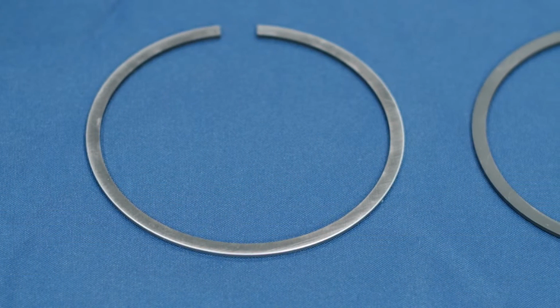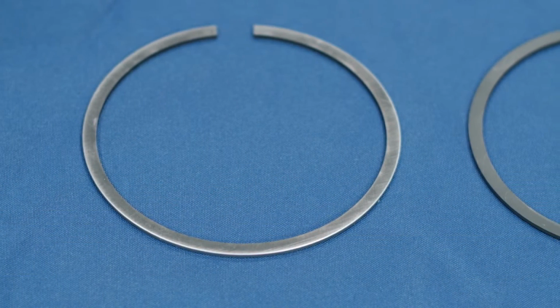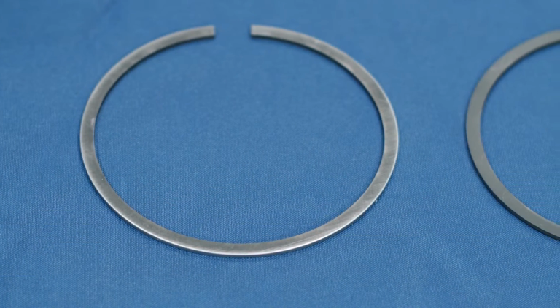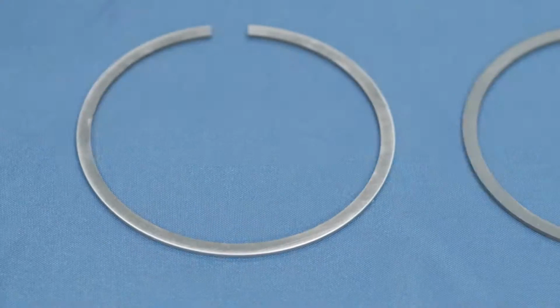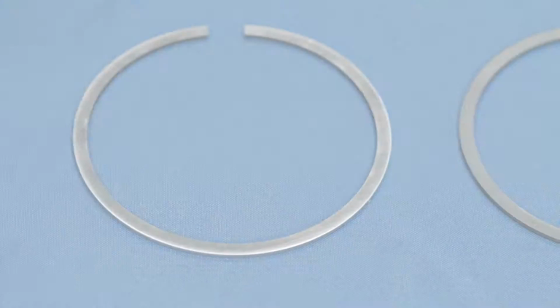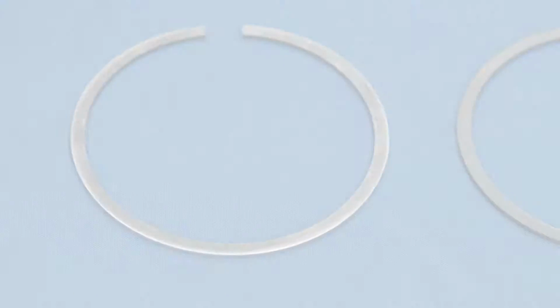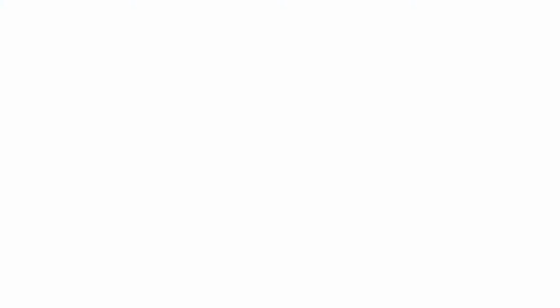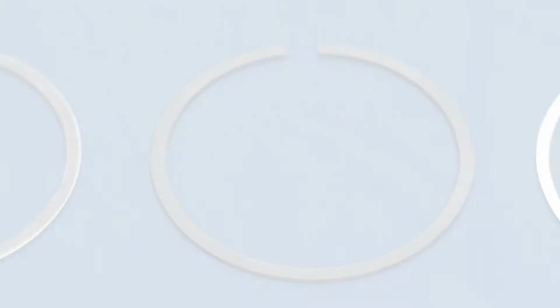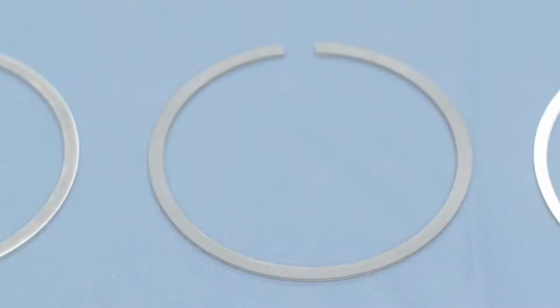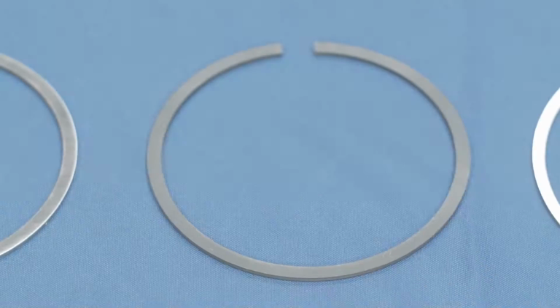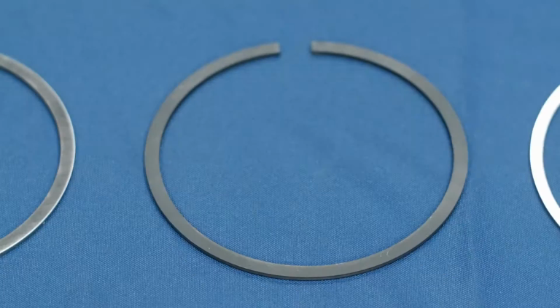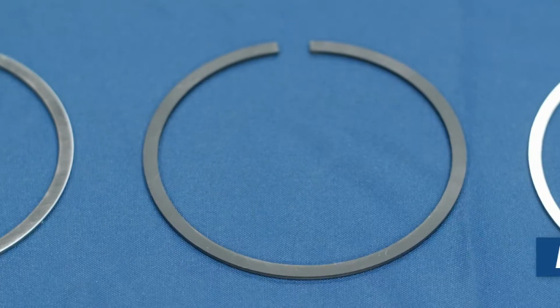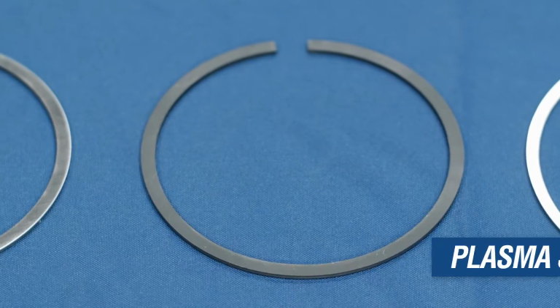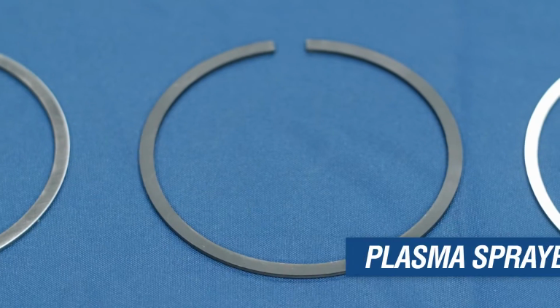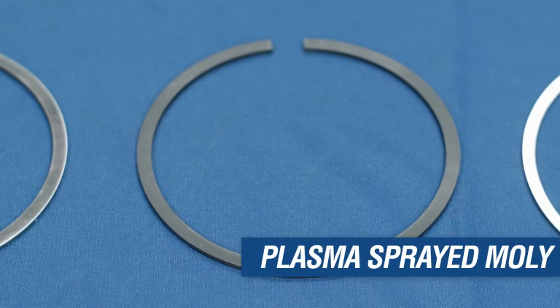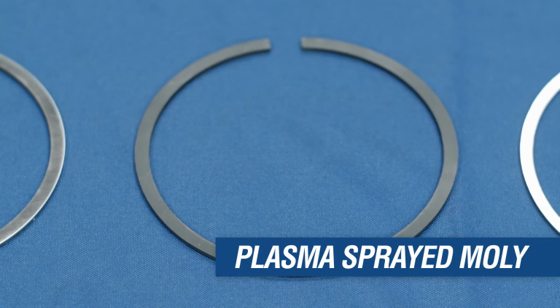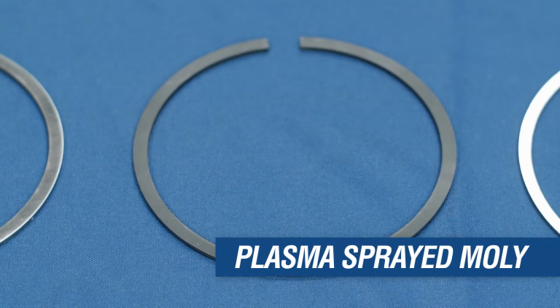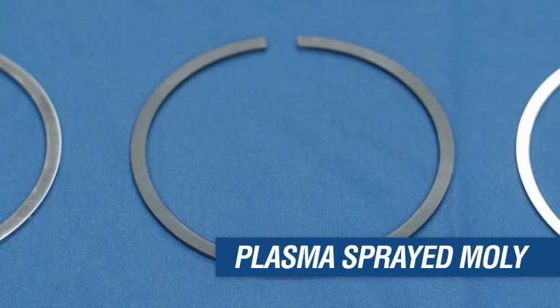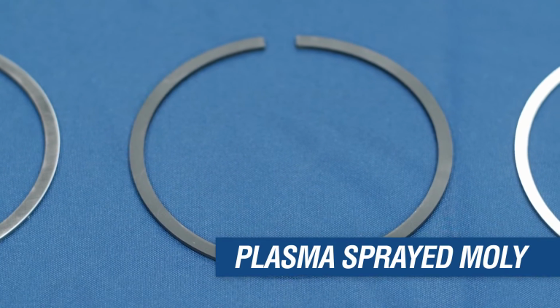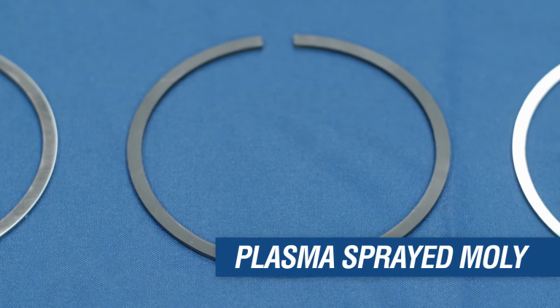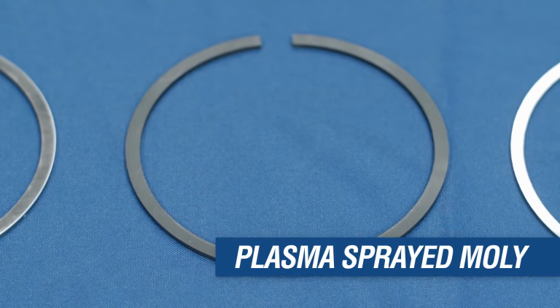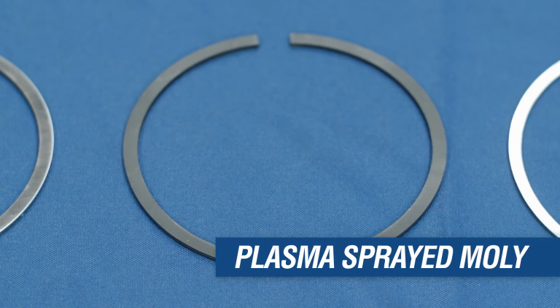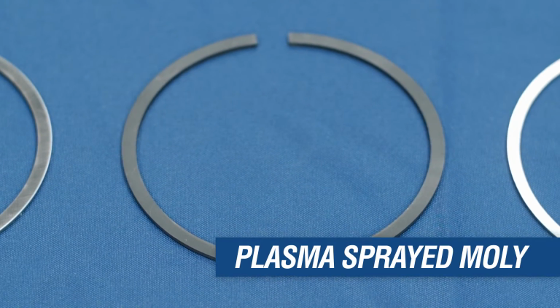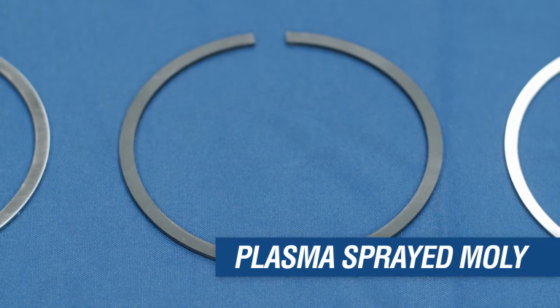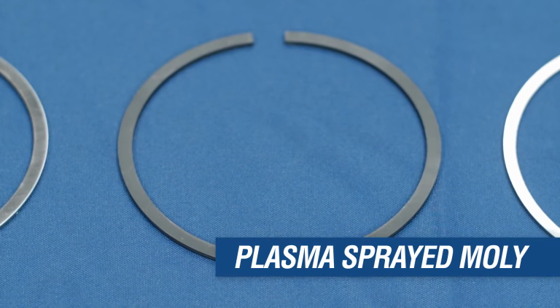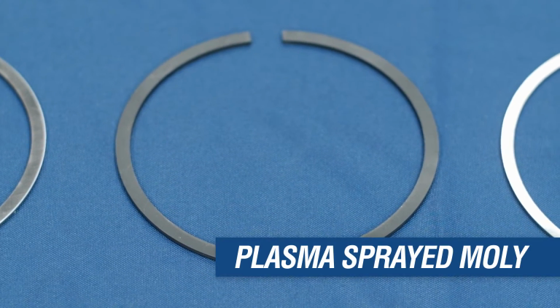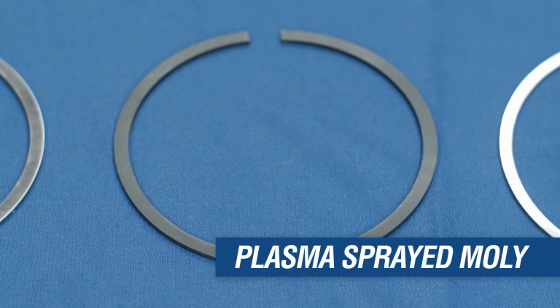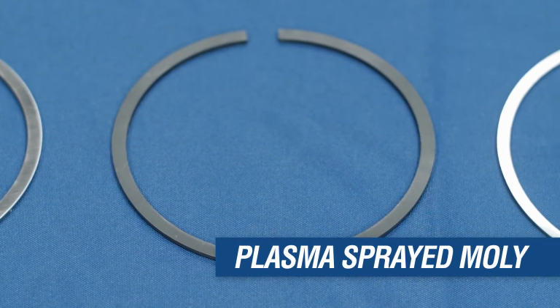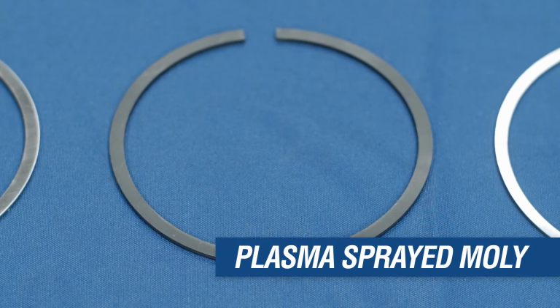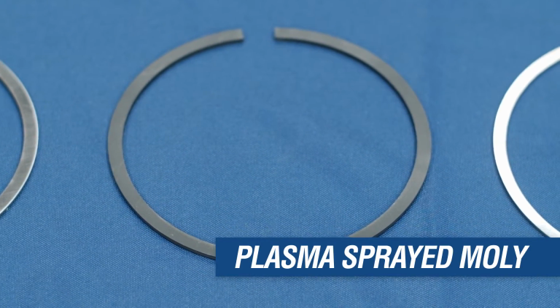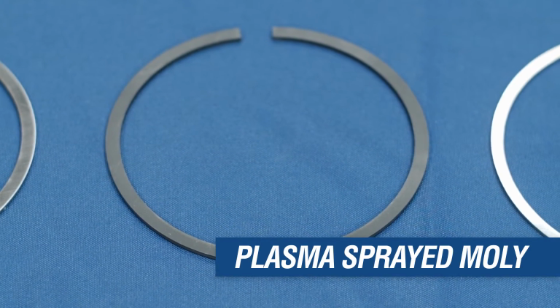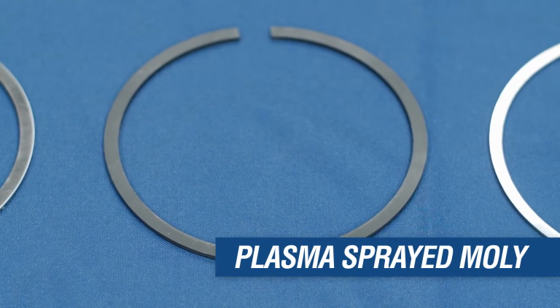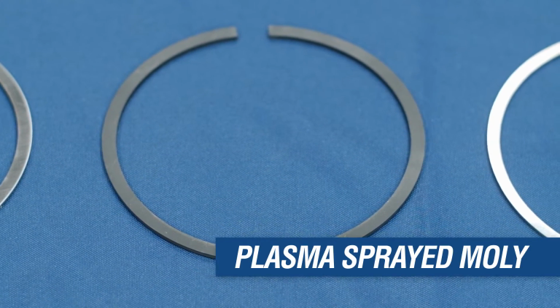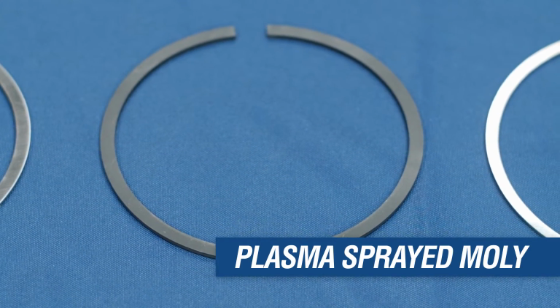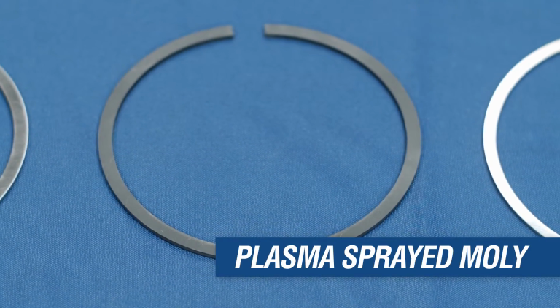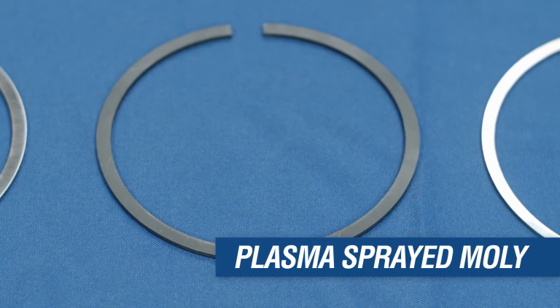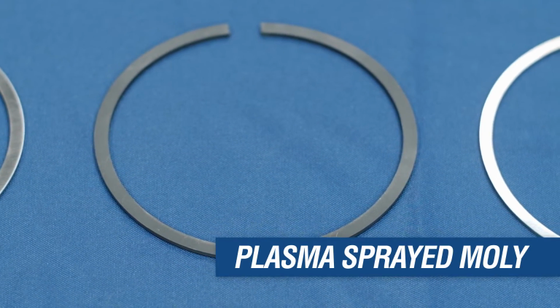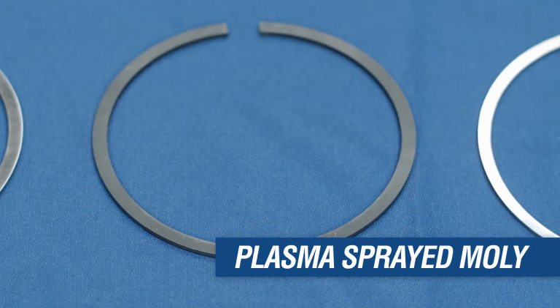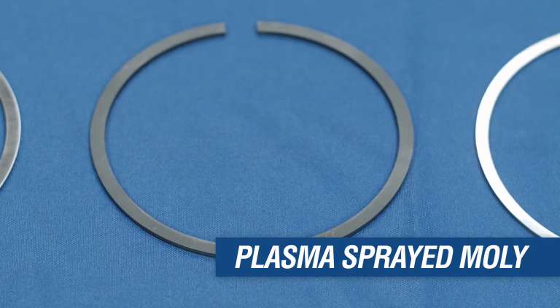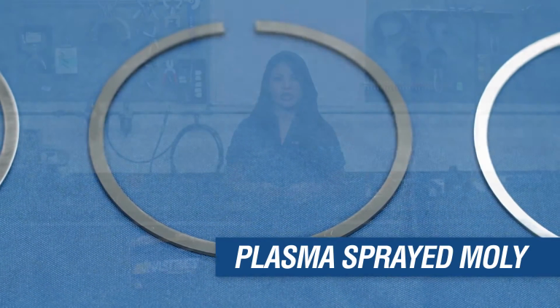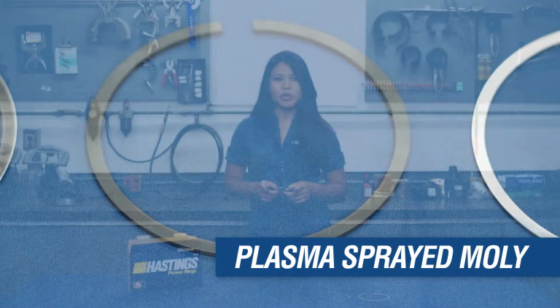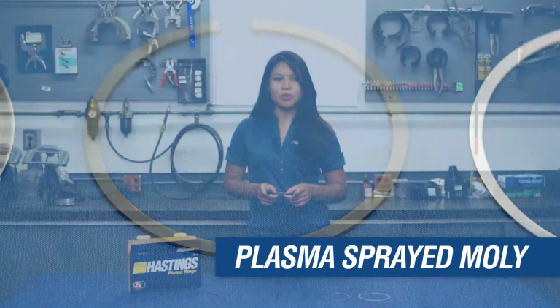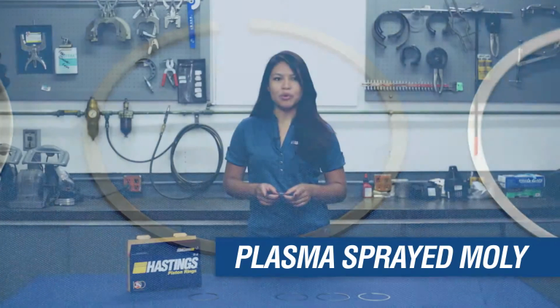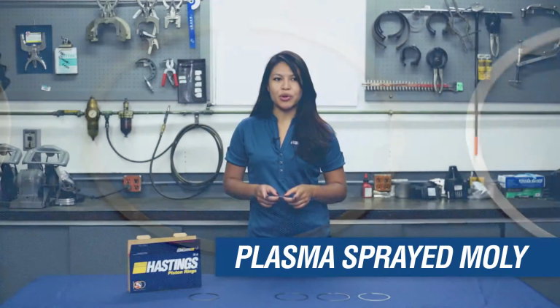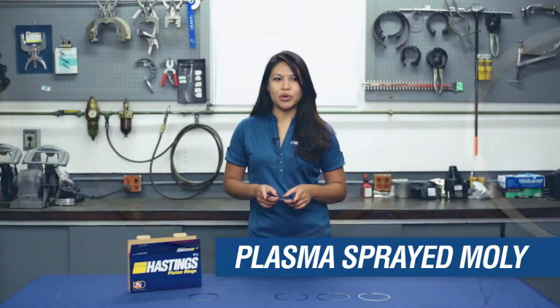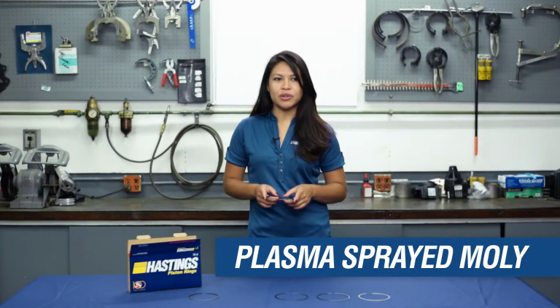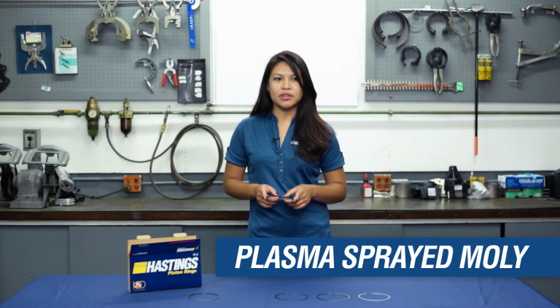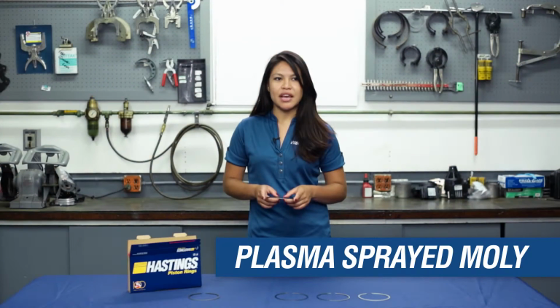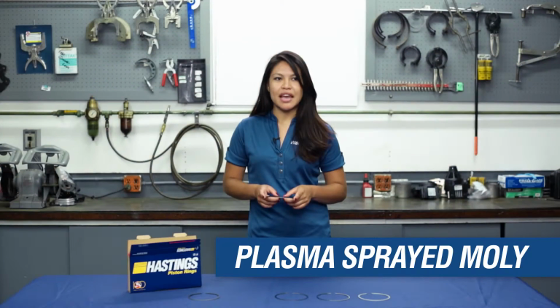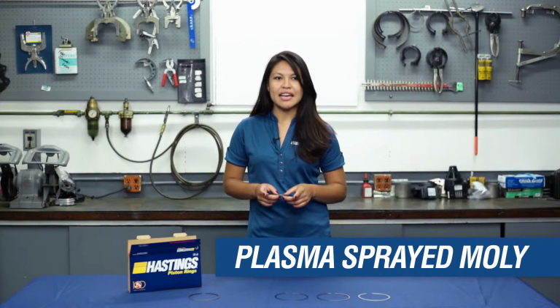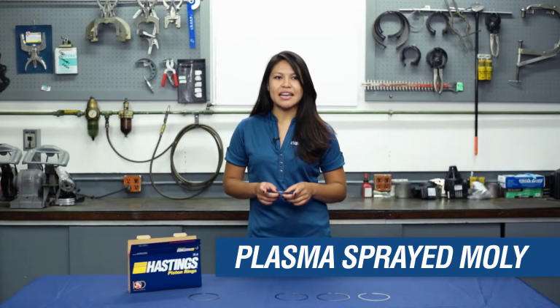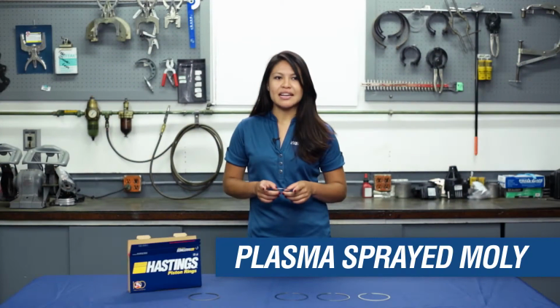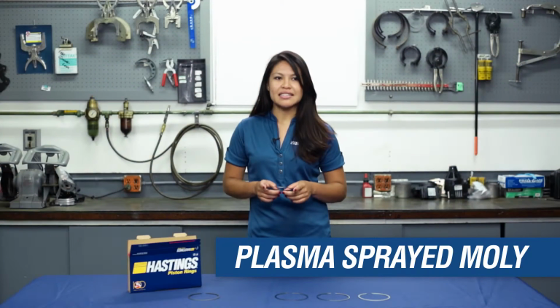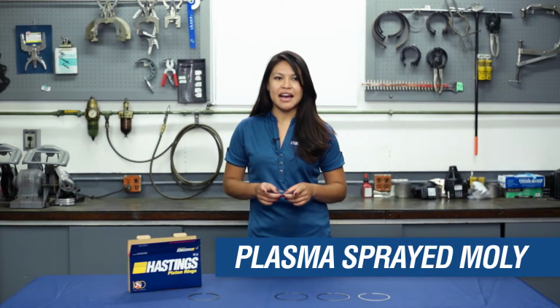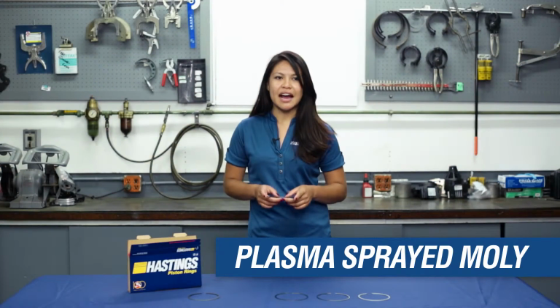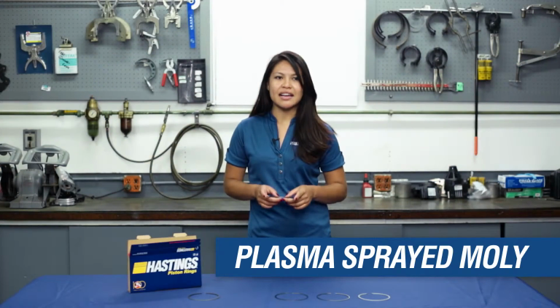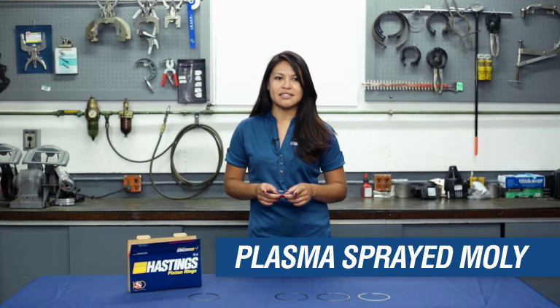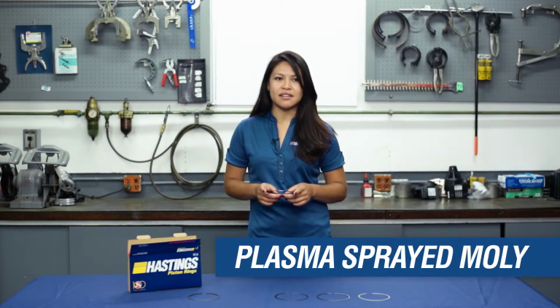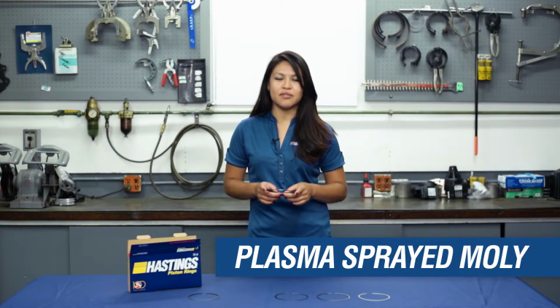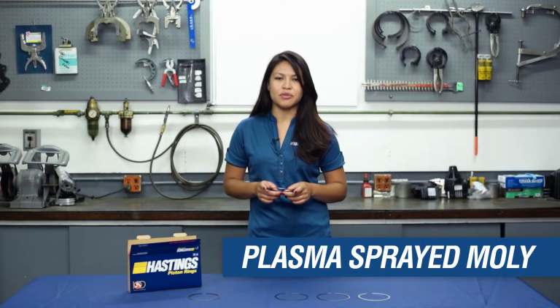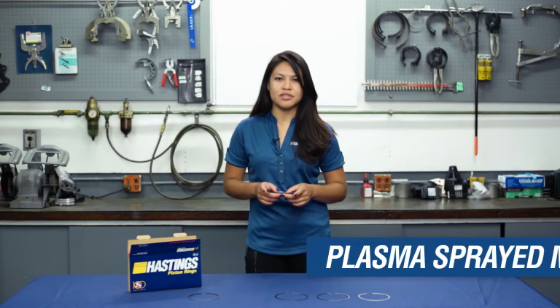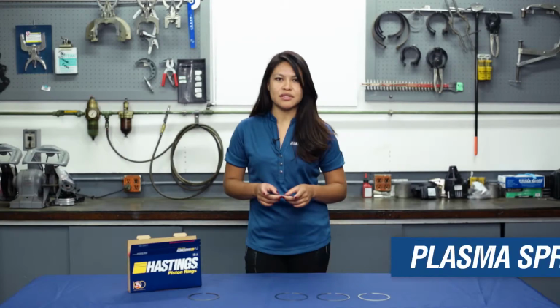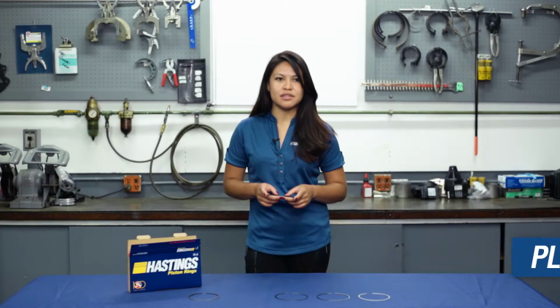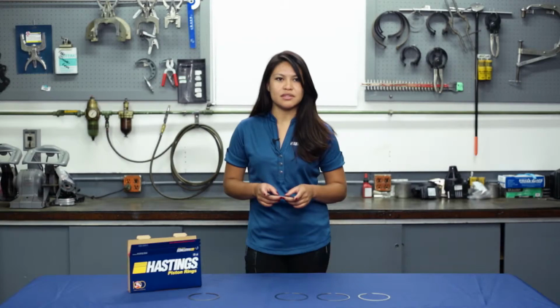Plasma sprayed moly is not as hard as chrome. The porosity holds lube oil and has high scuff resistance.